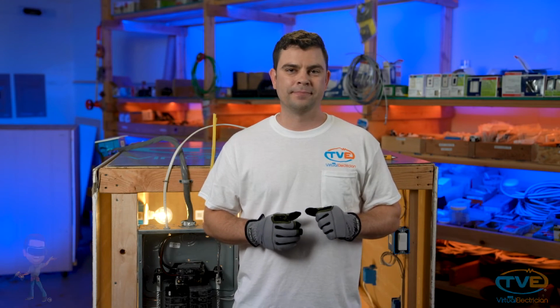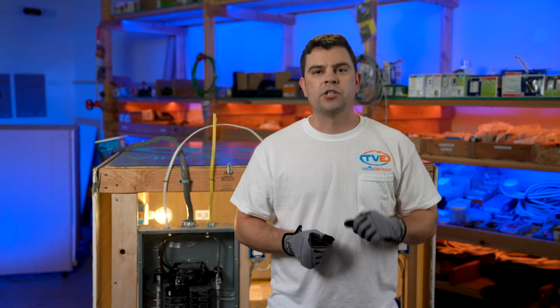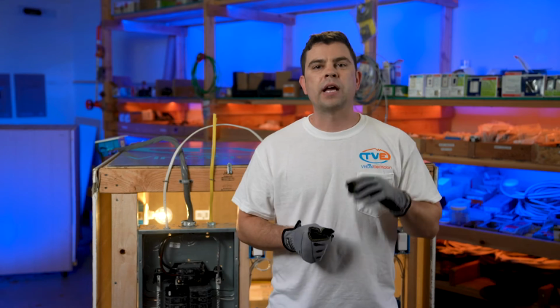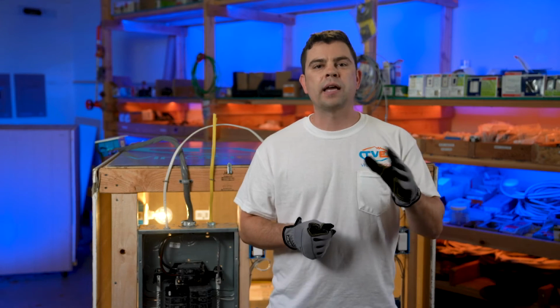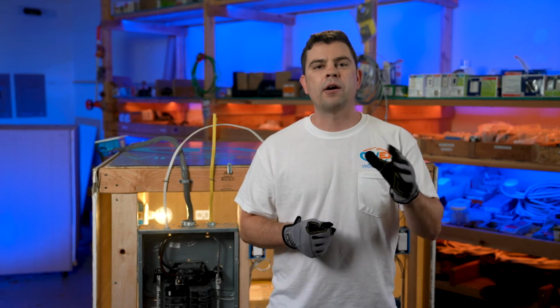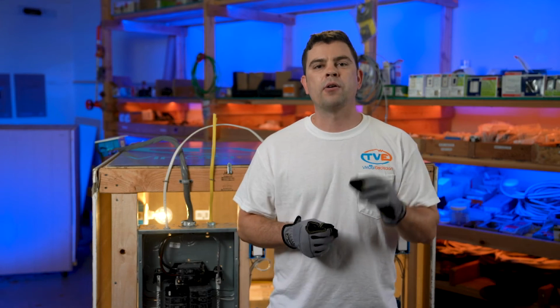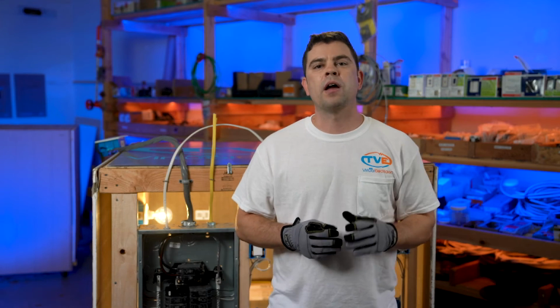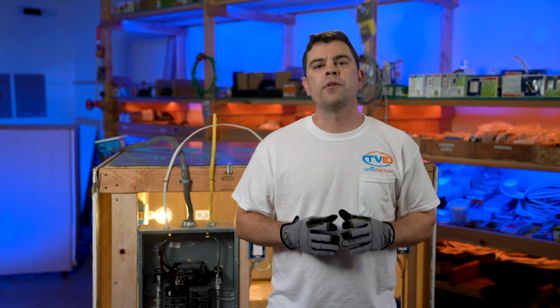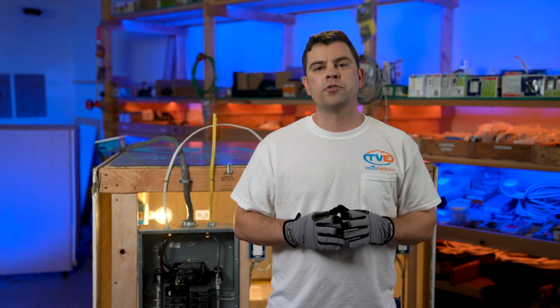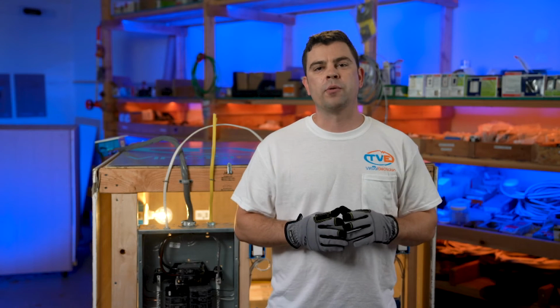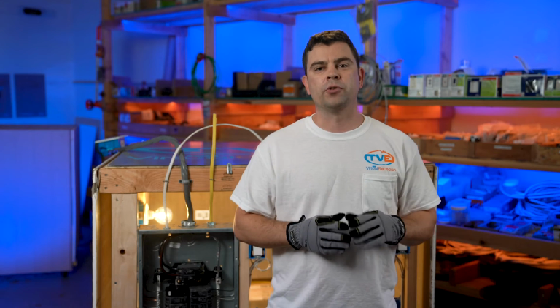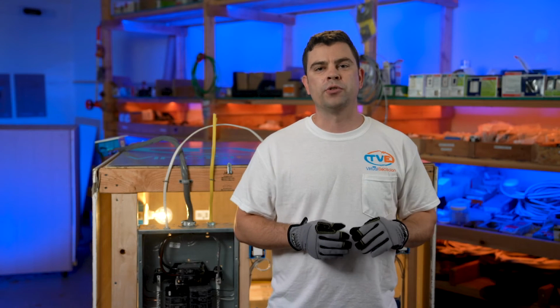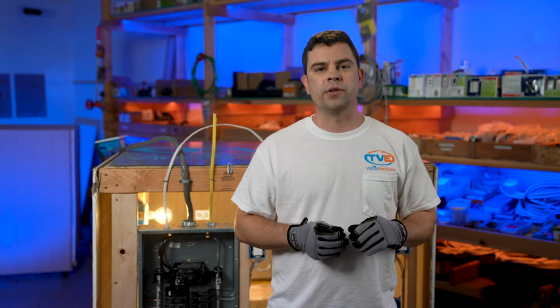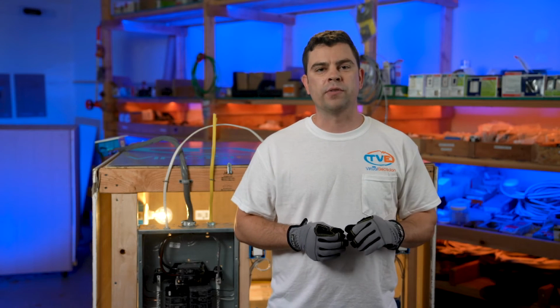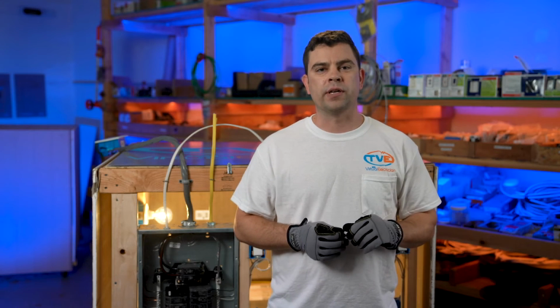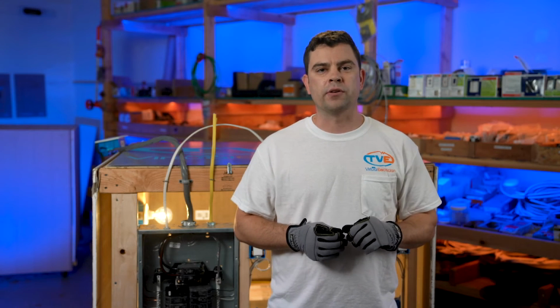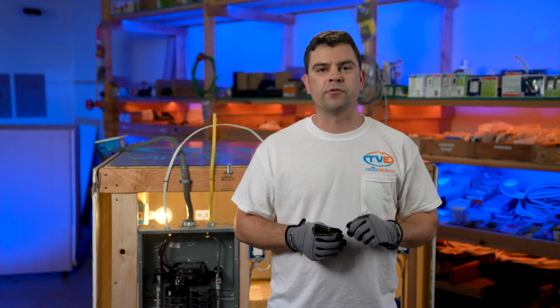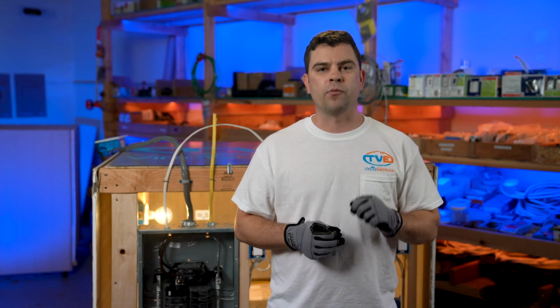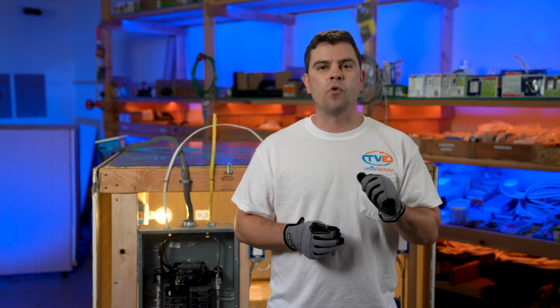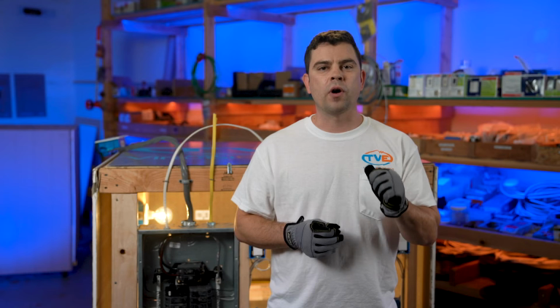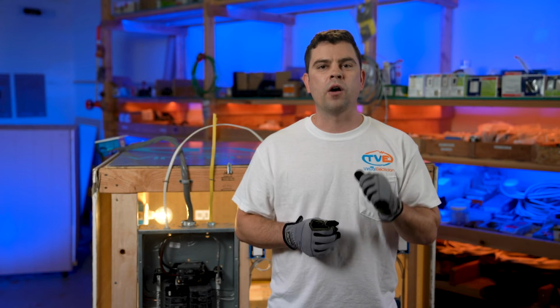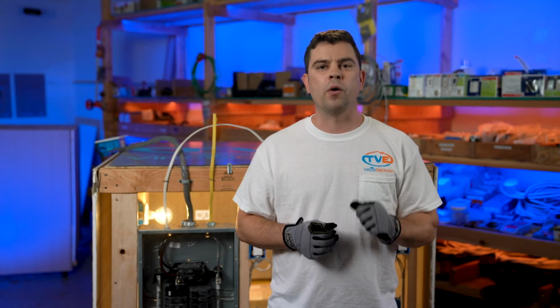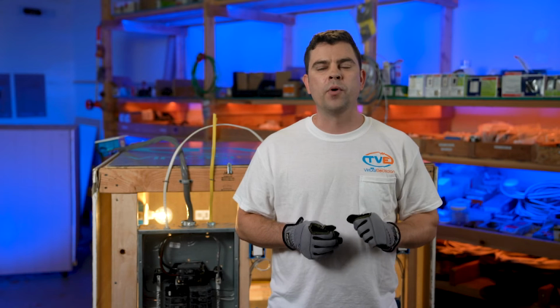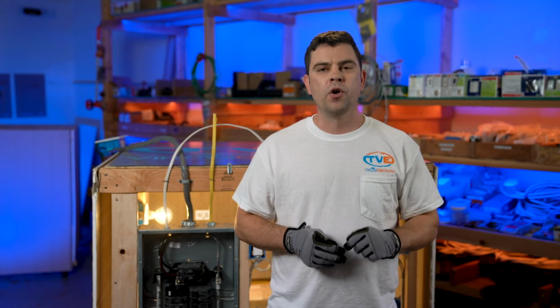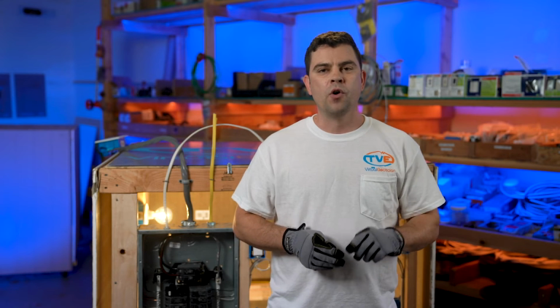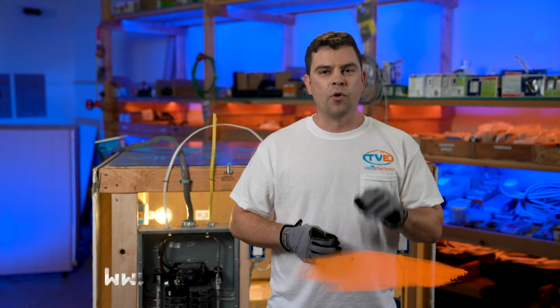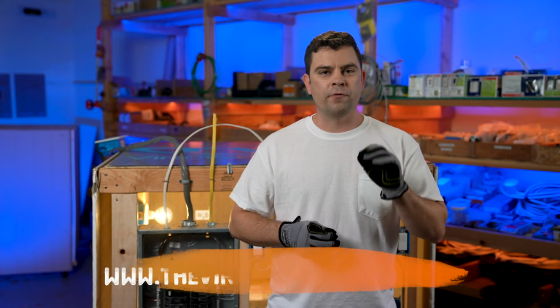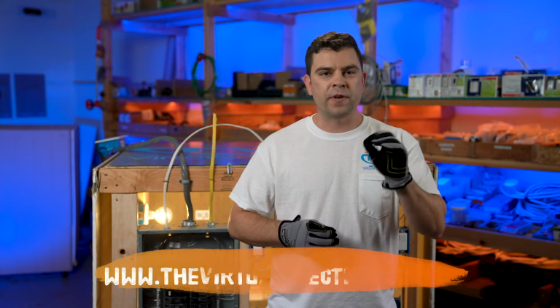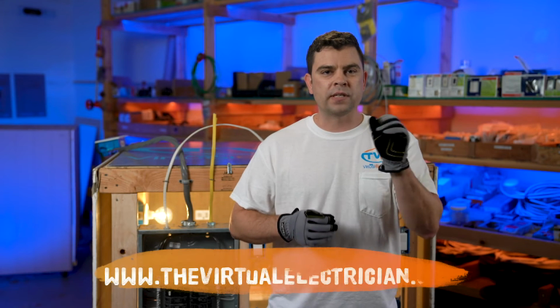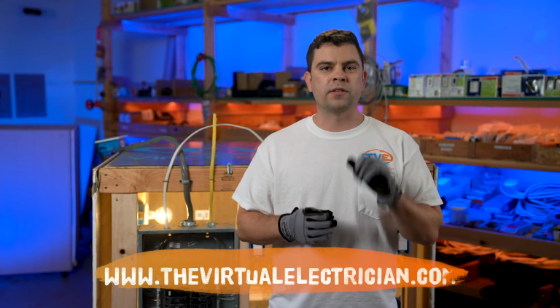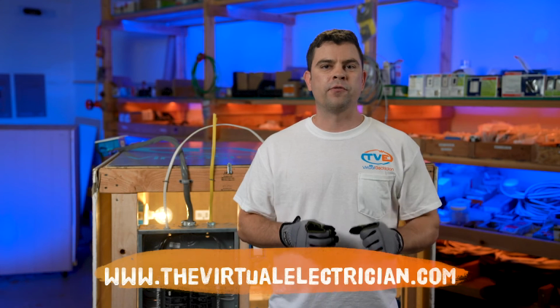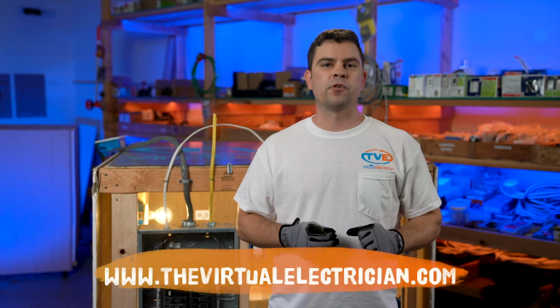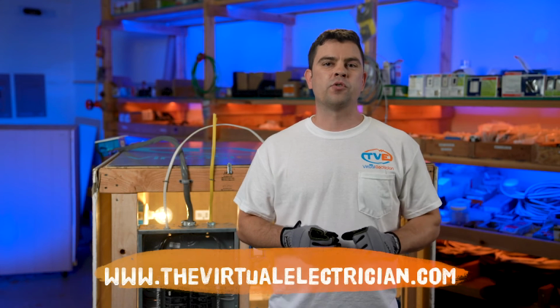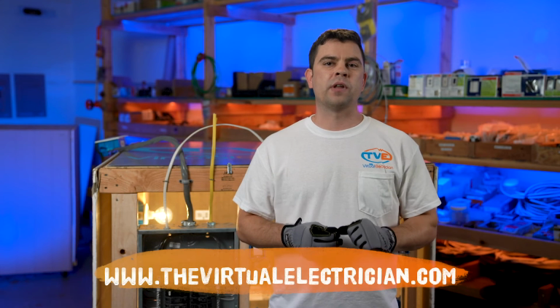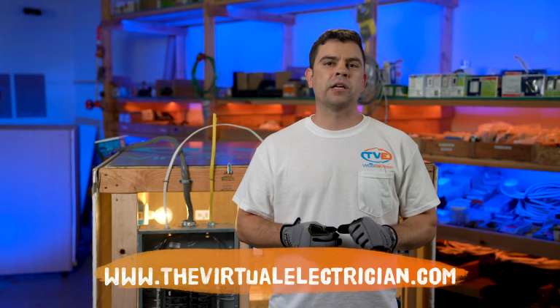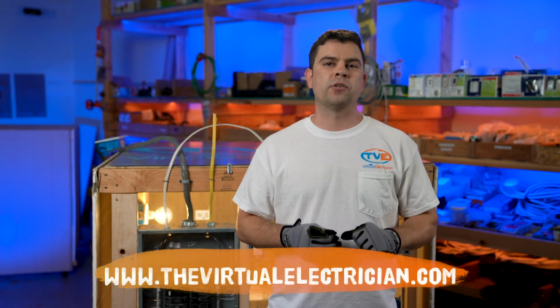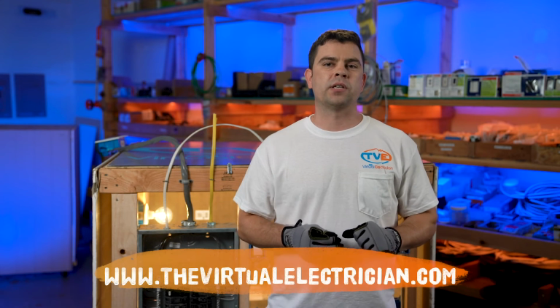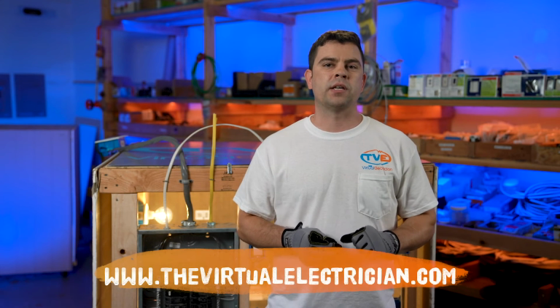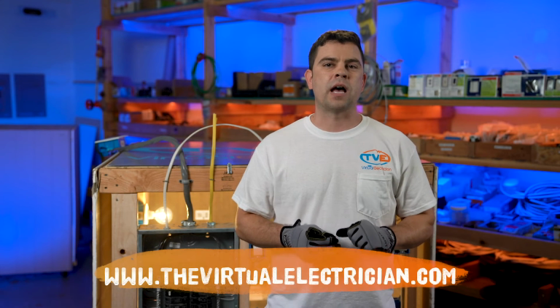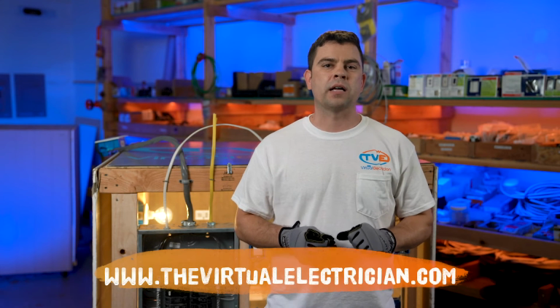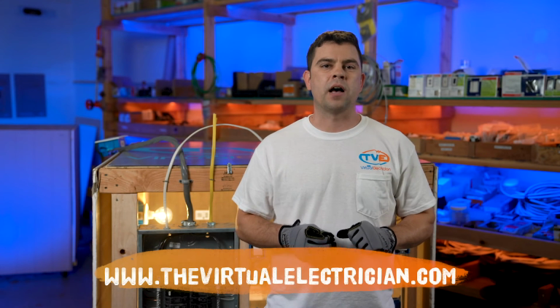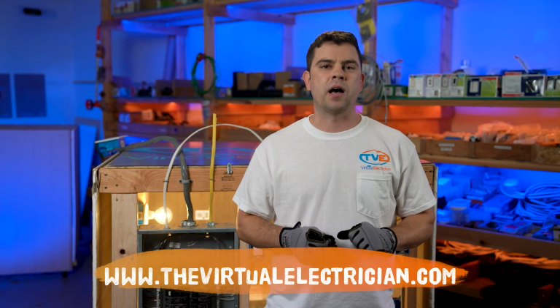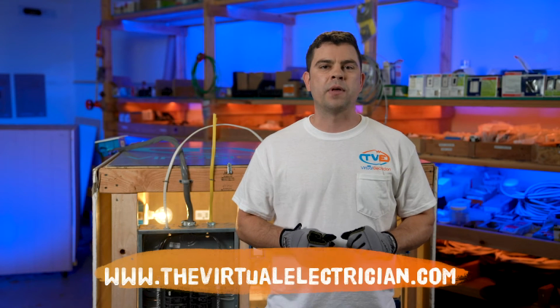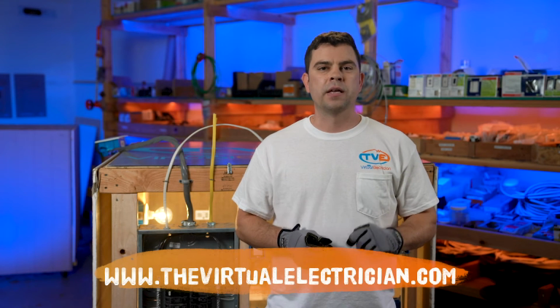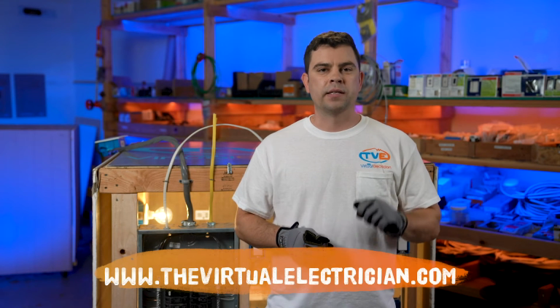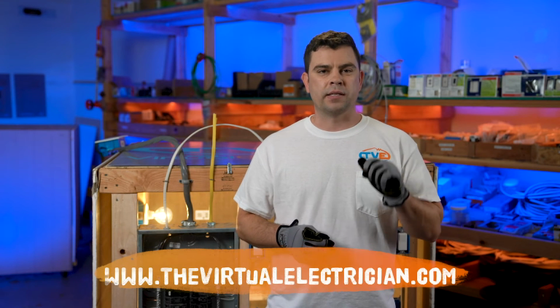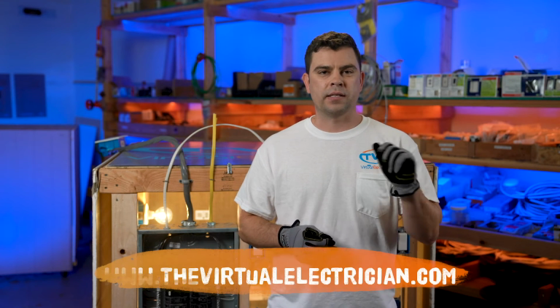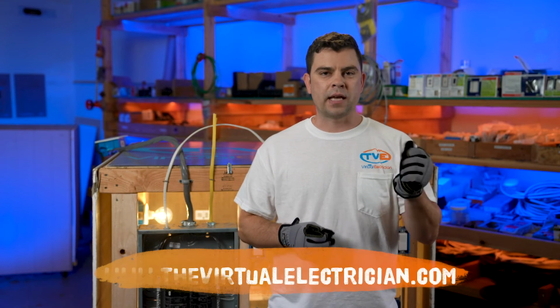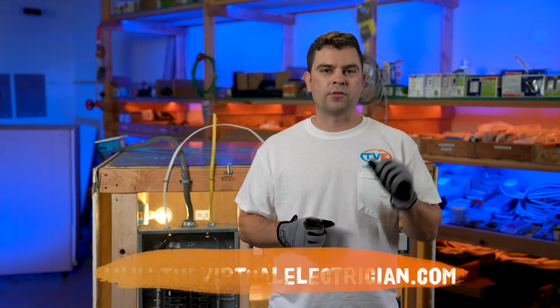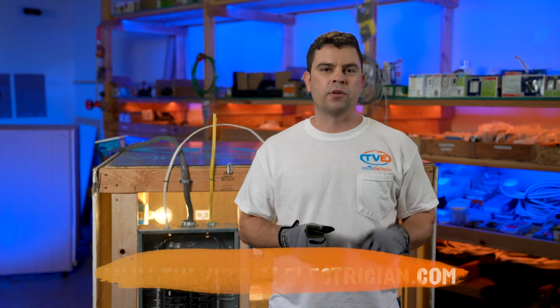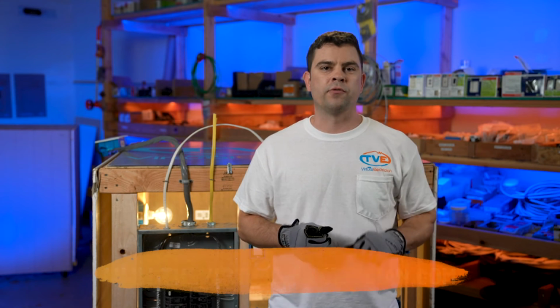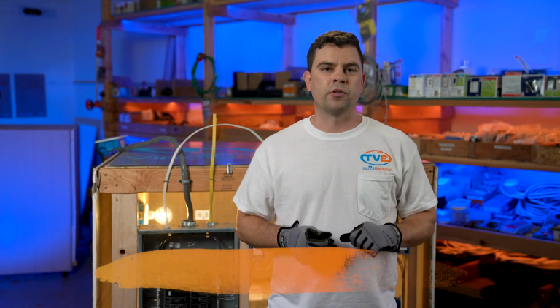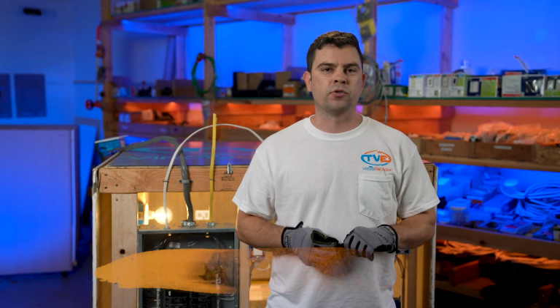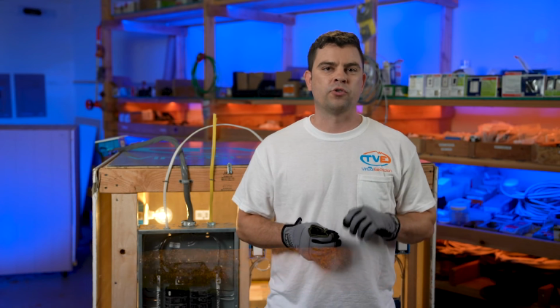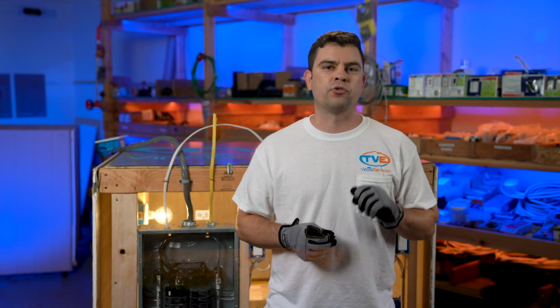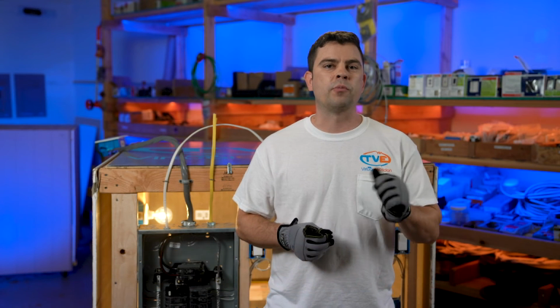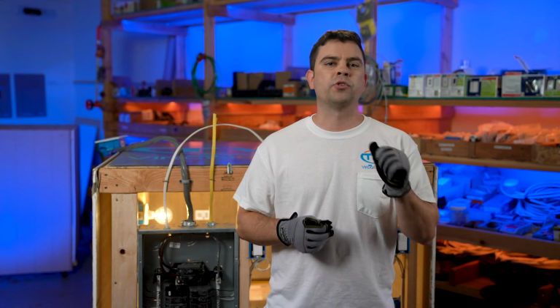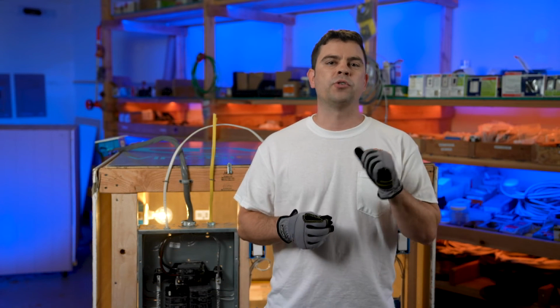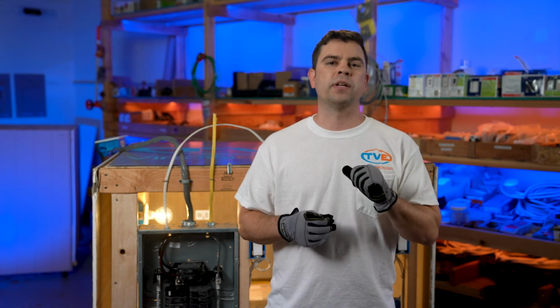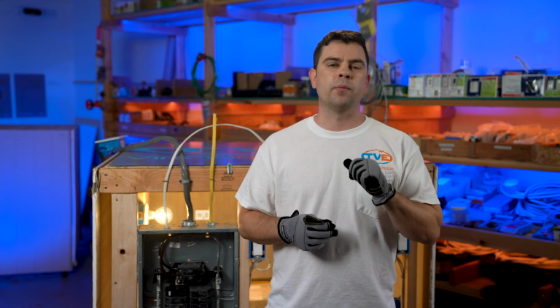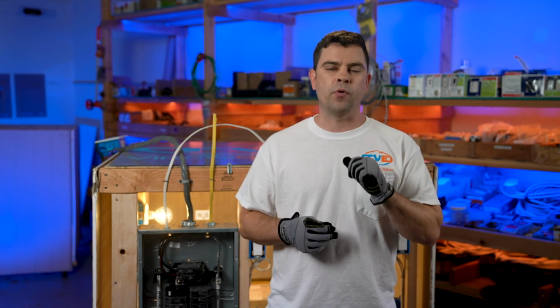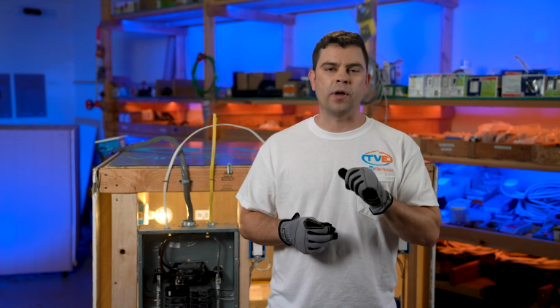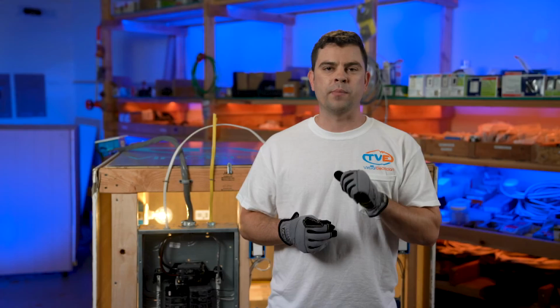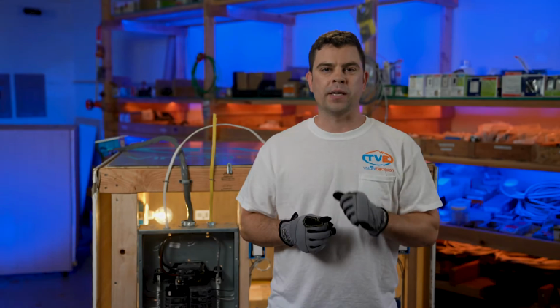Check out our other troubleshooting videos for more help, or visit thevirtualelectrician.com to schedule a virtual troubleshooting appointment.